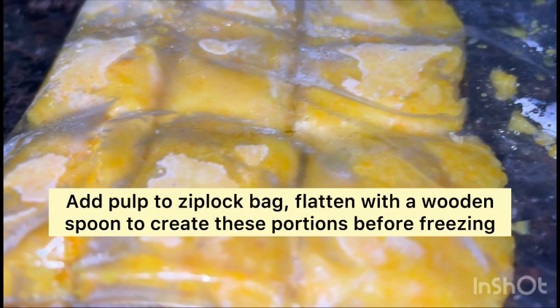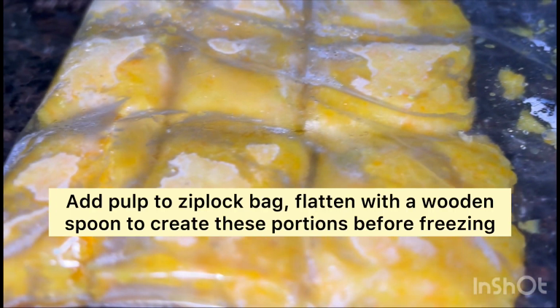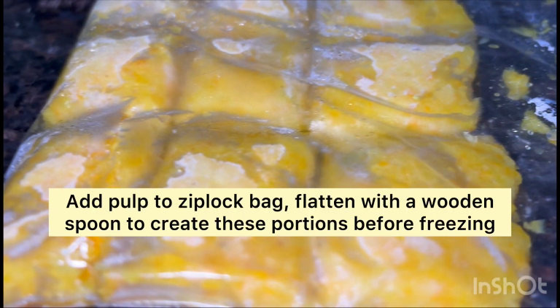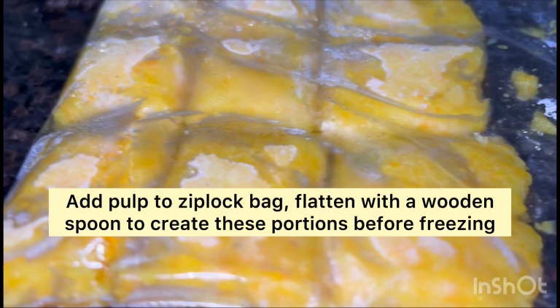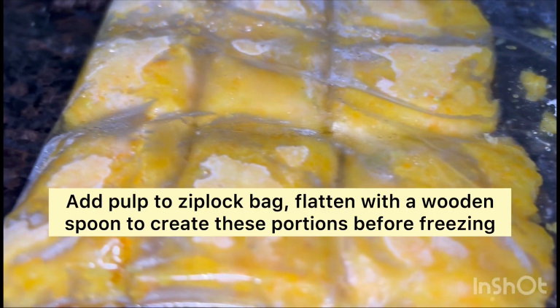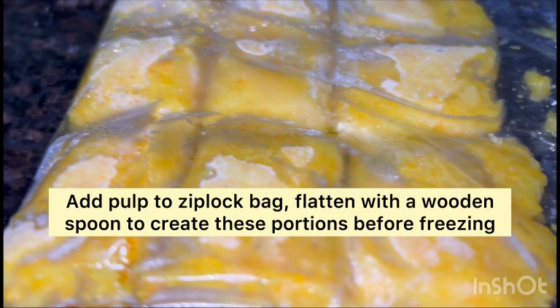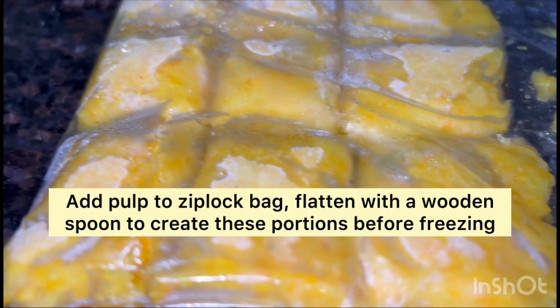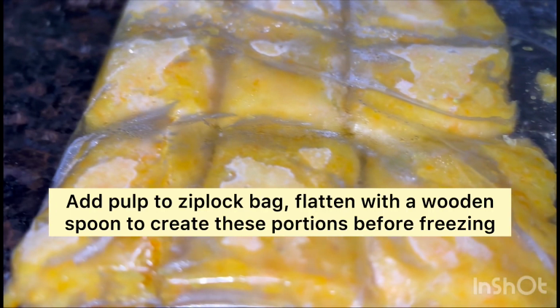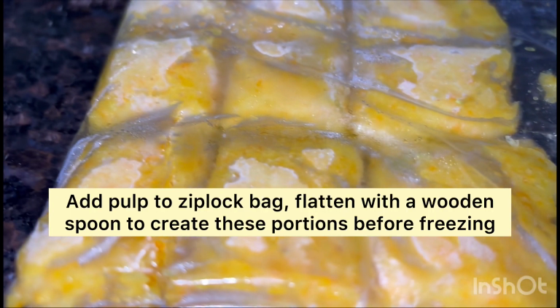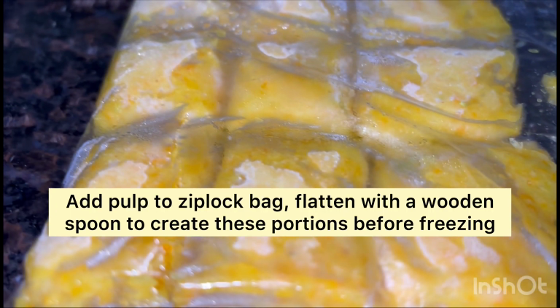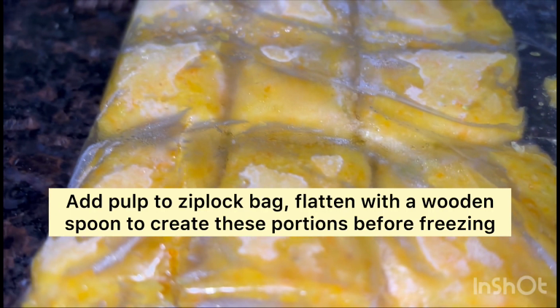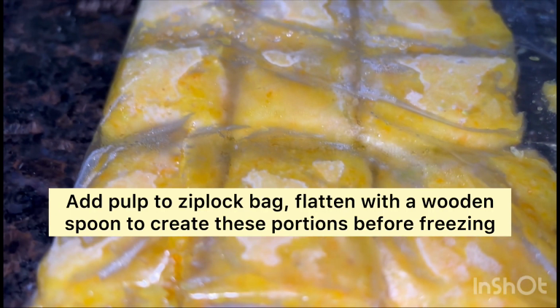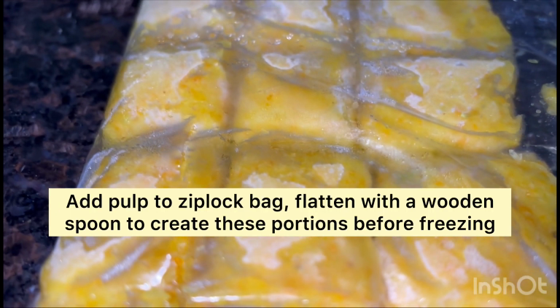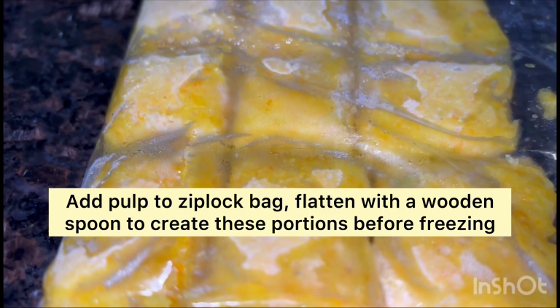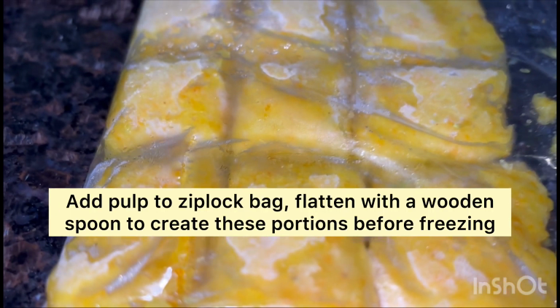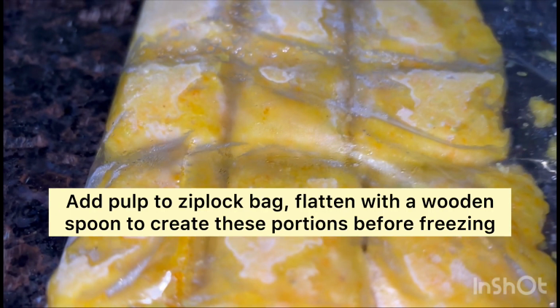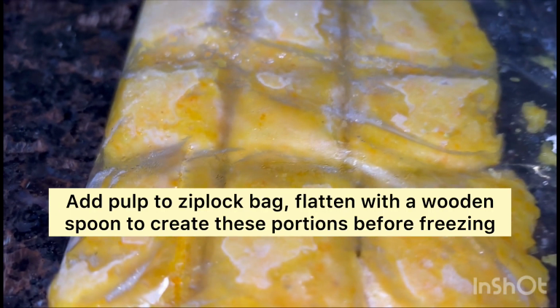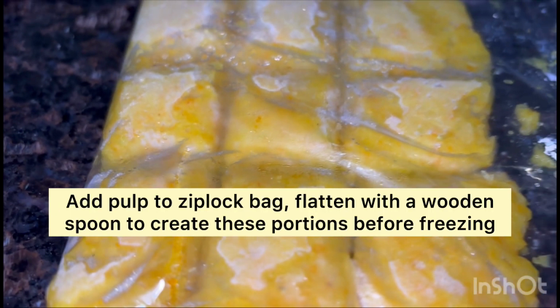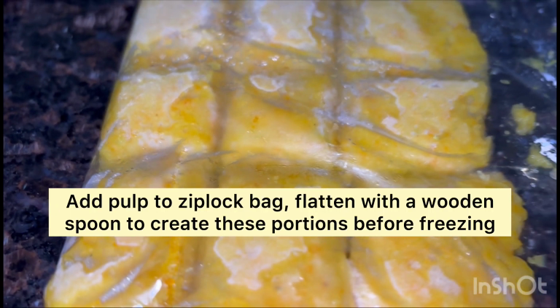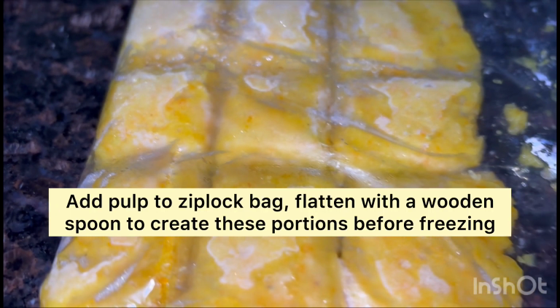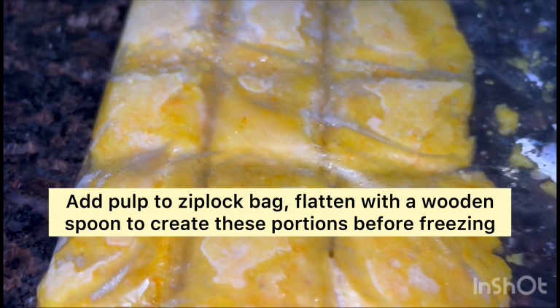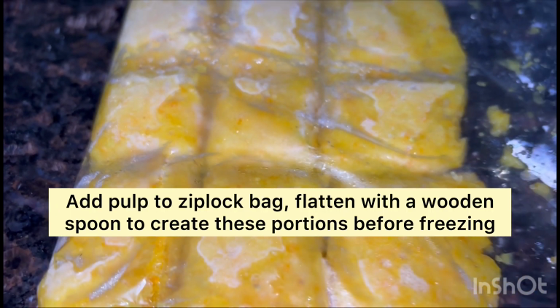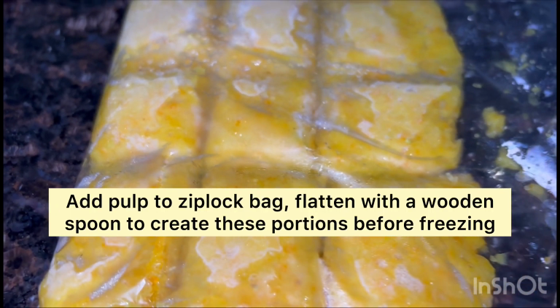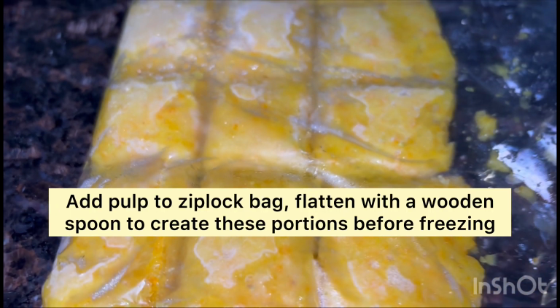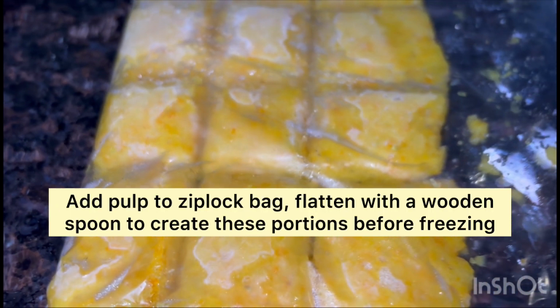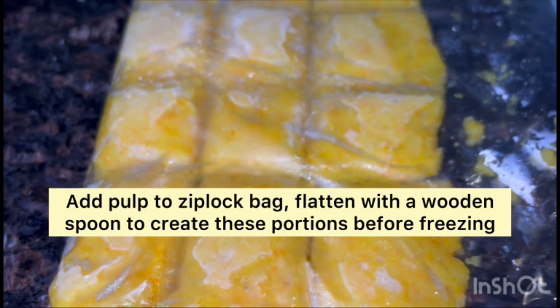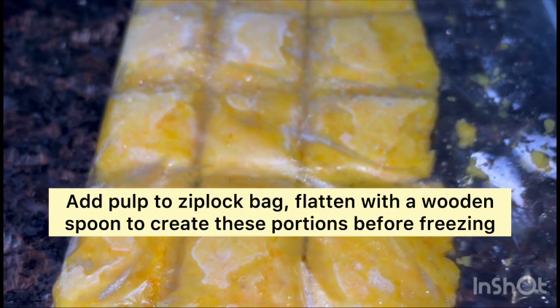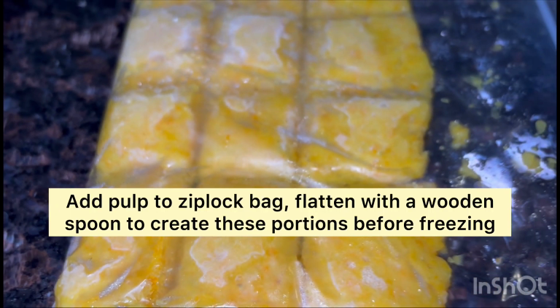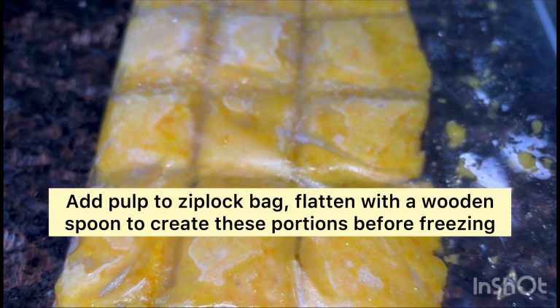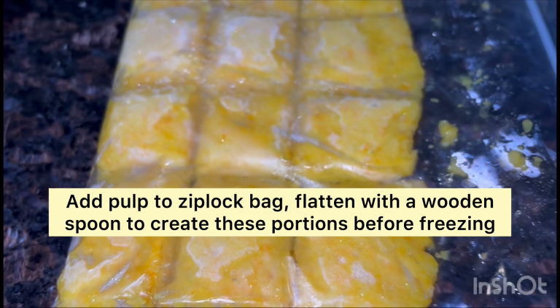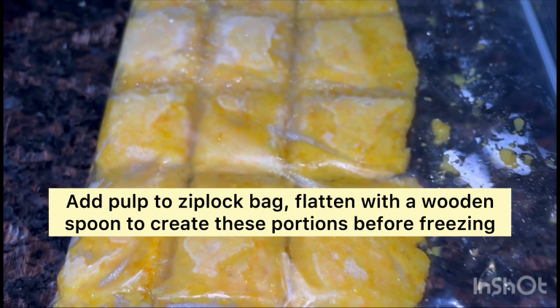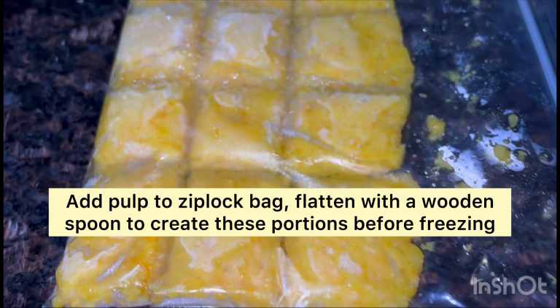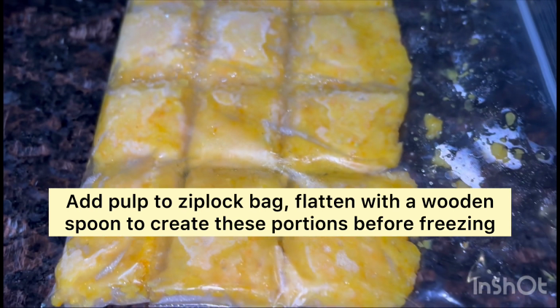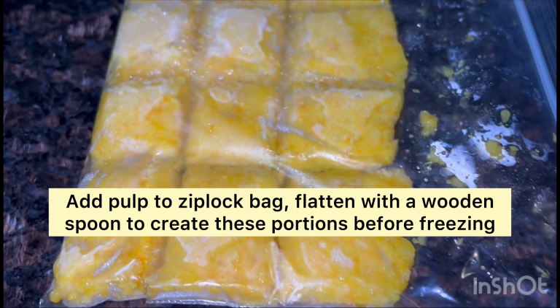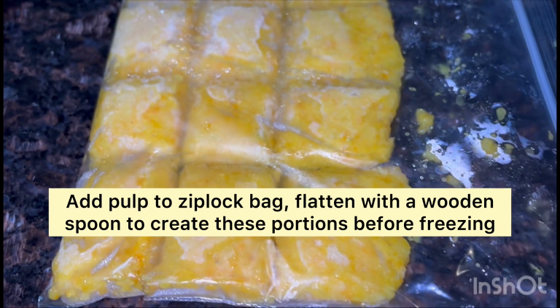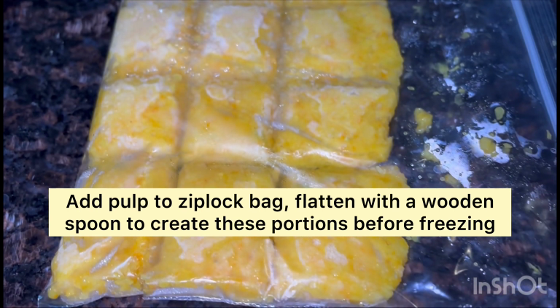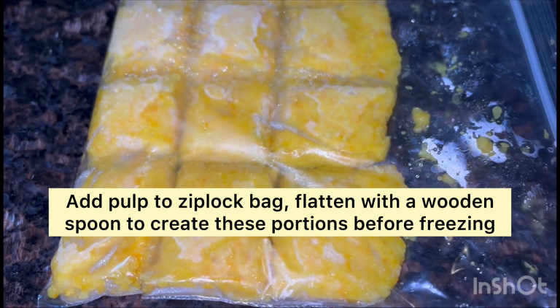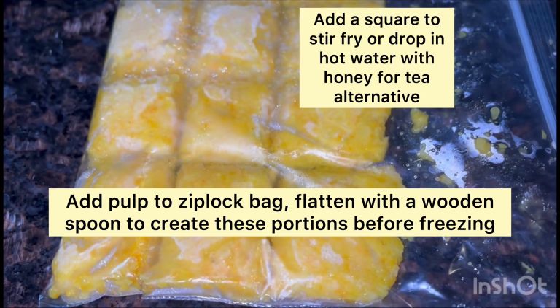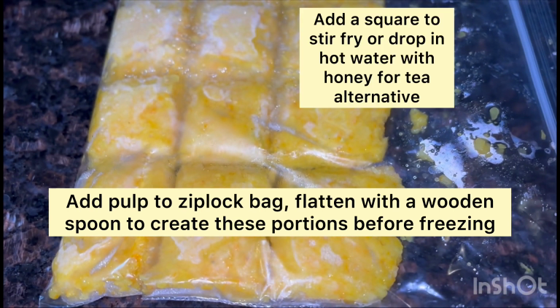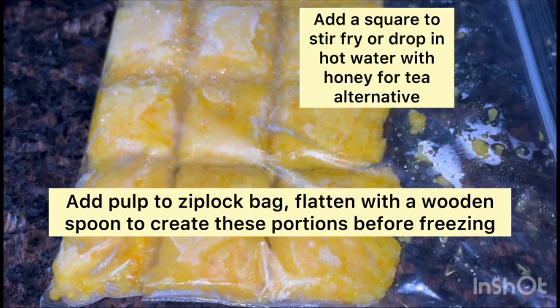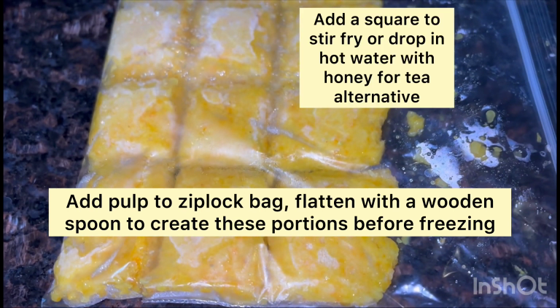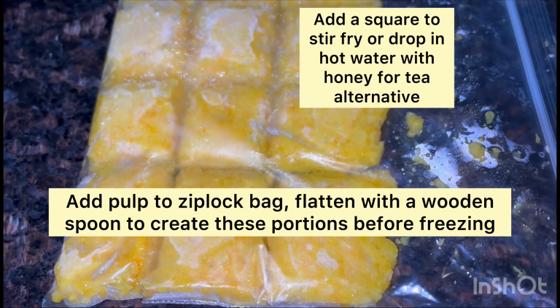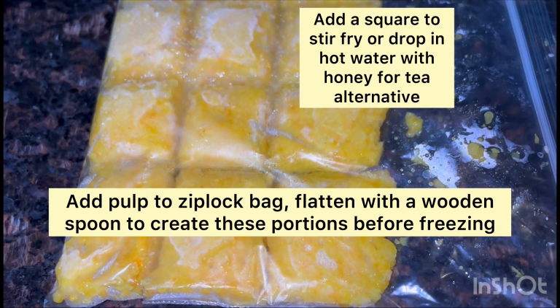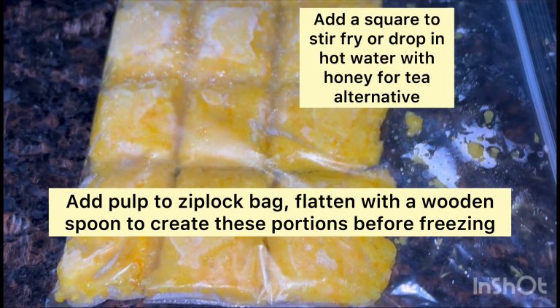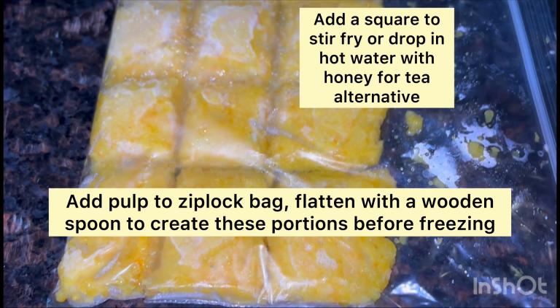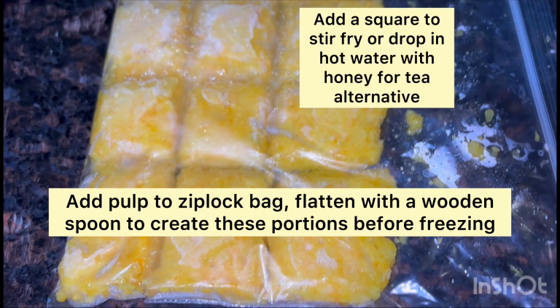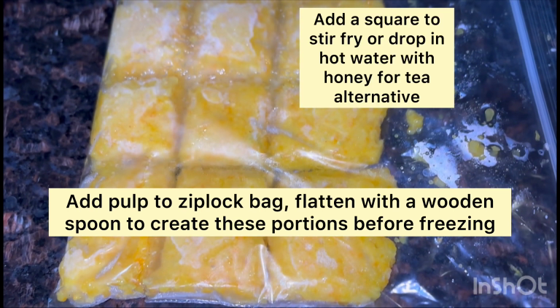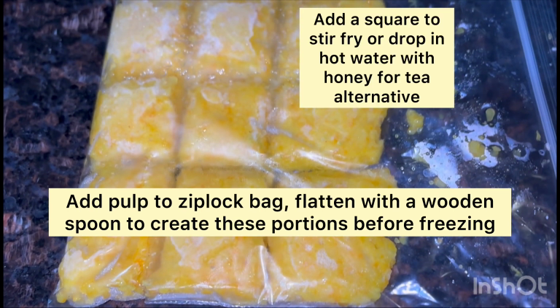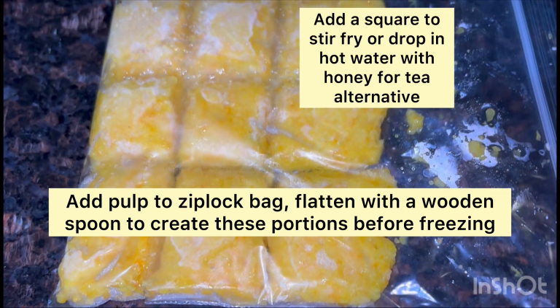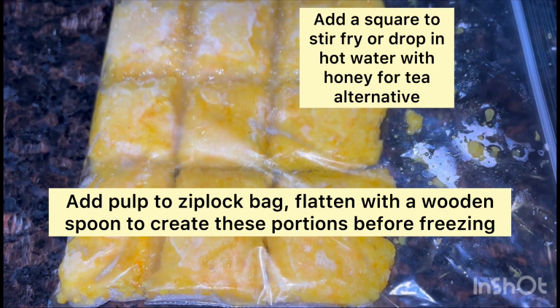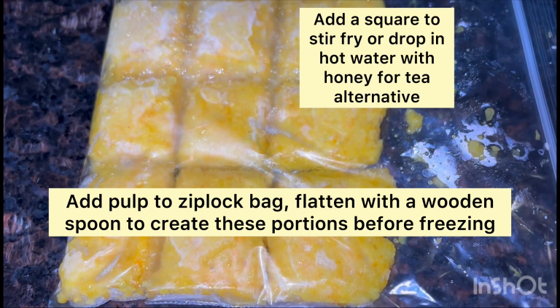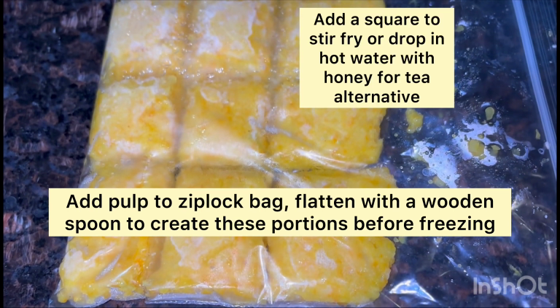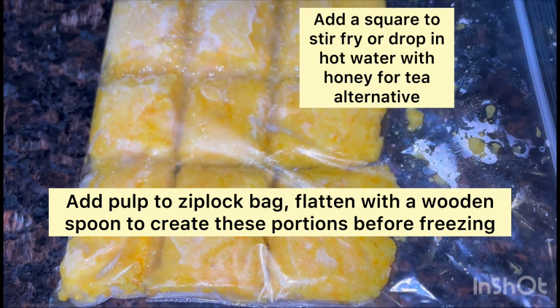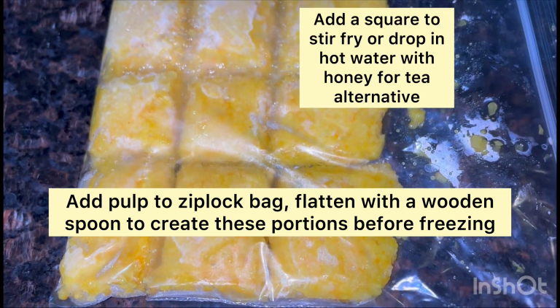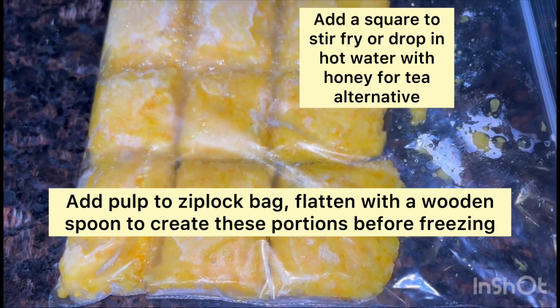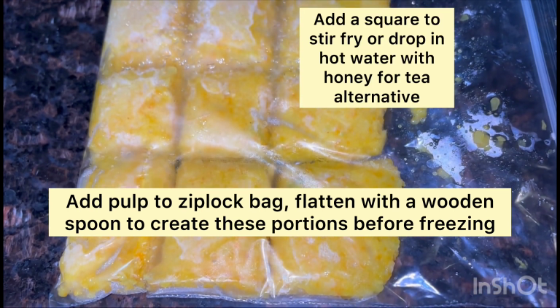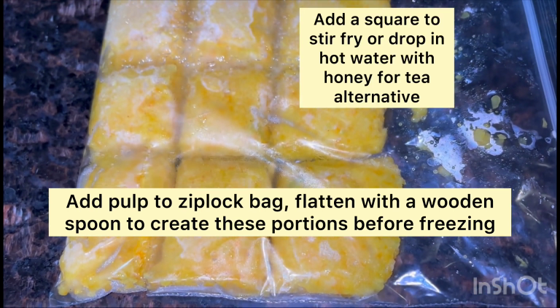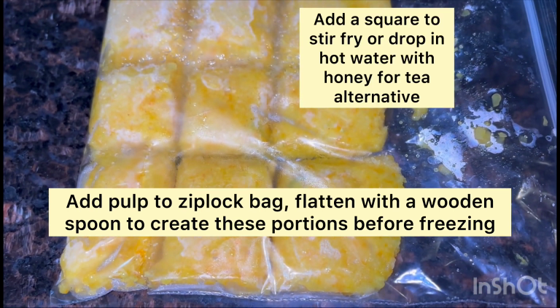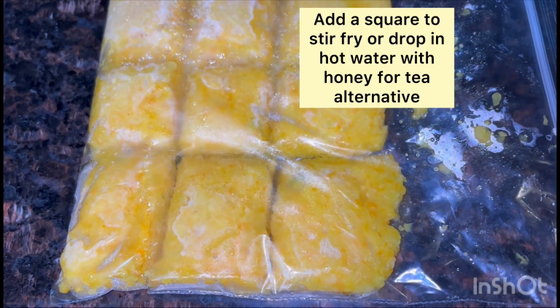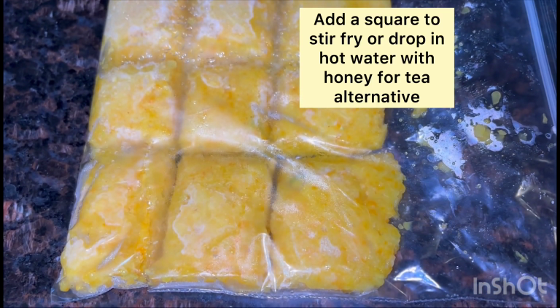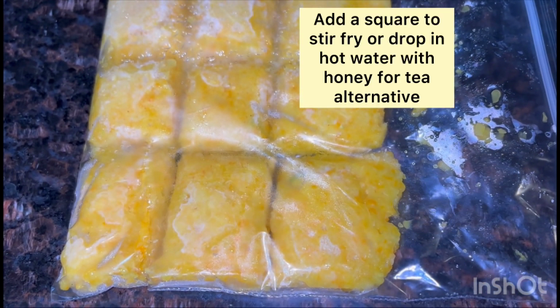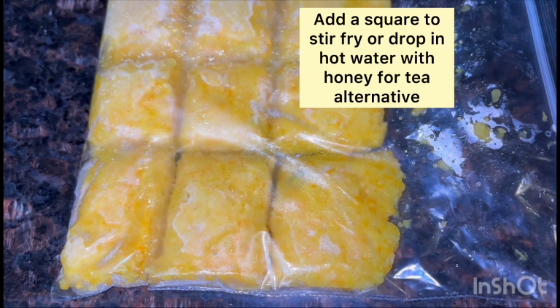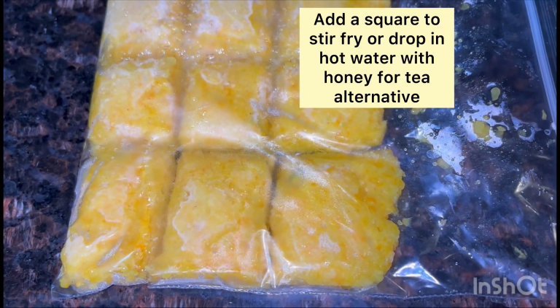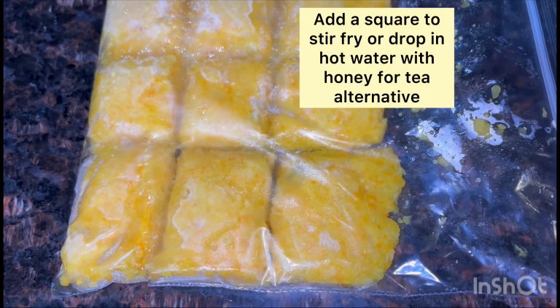We're going to go ahead and put the pulp into a ziploc bag and freeze it. Thank you for watching — don't forget to subscribe to my channel. Bye!